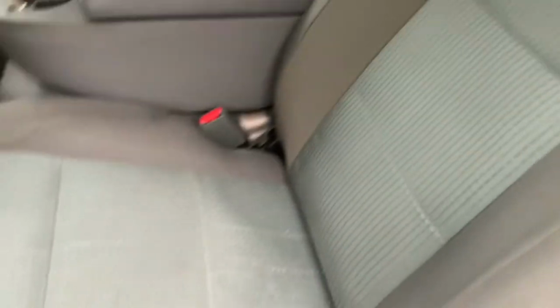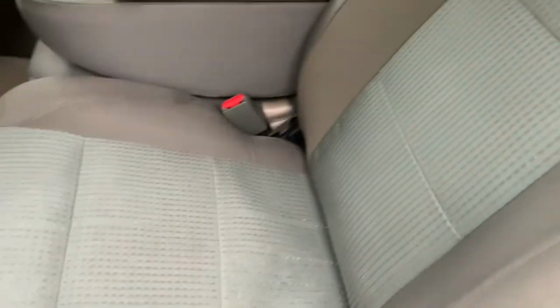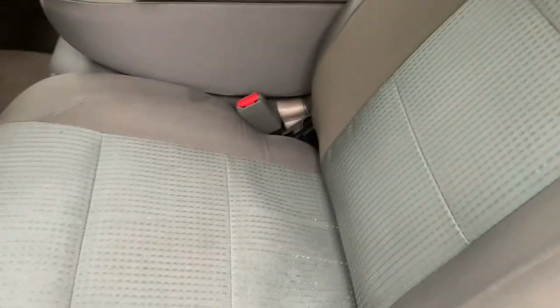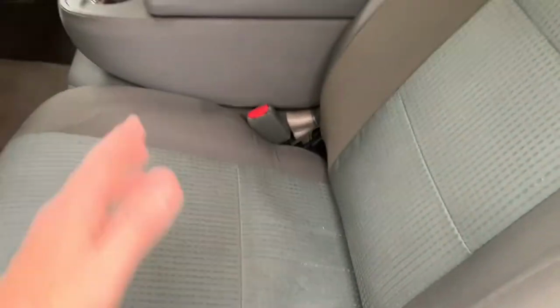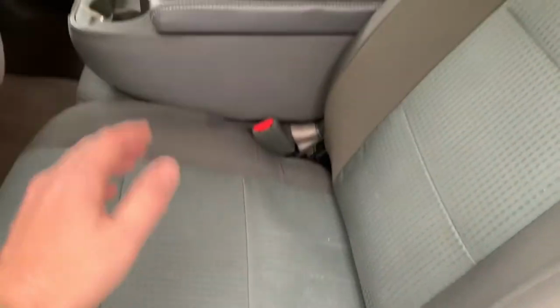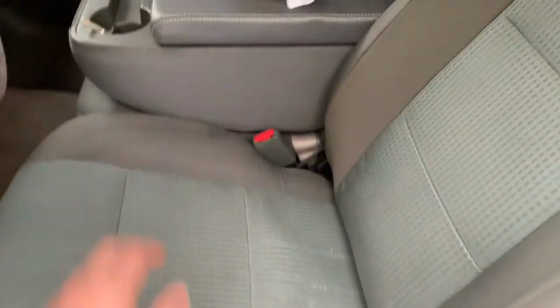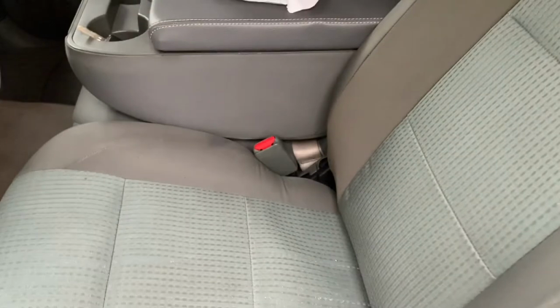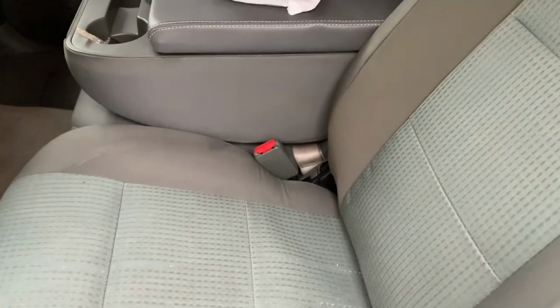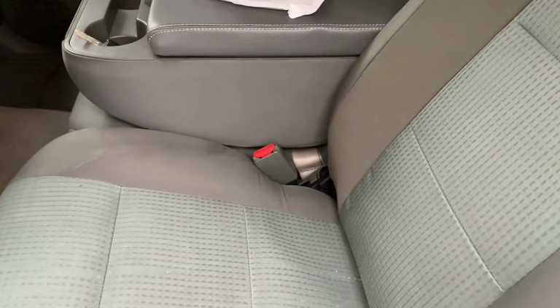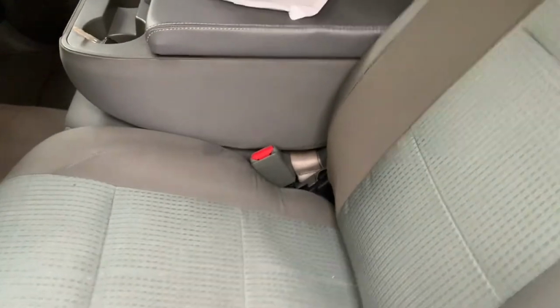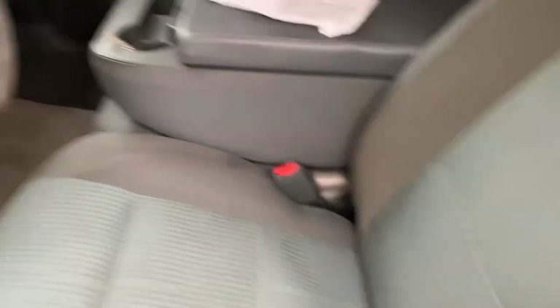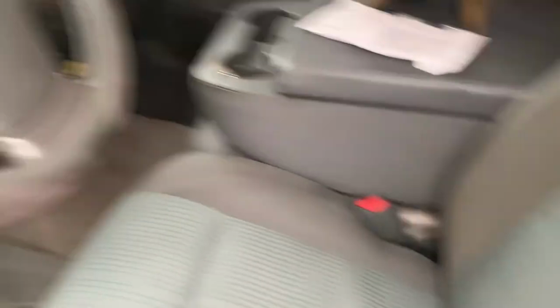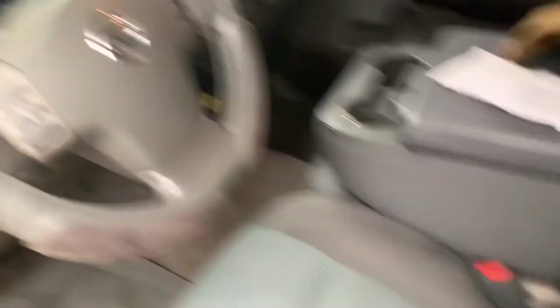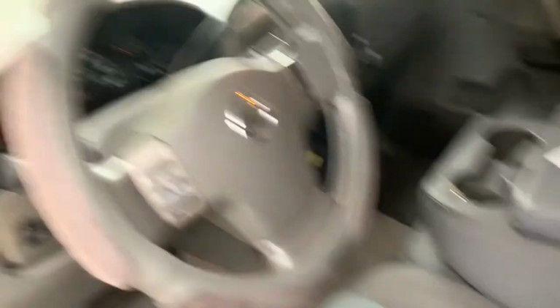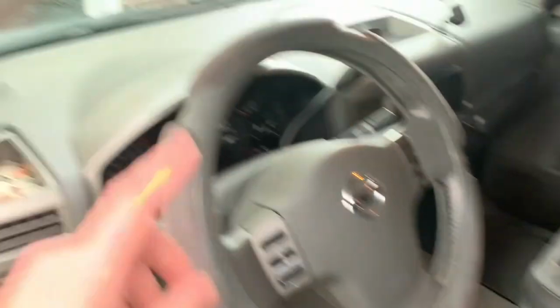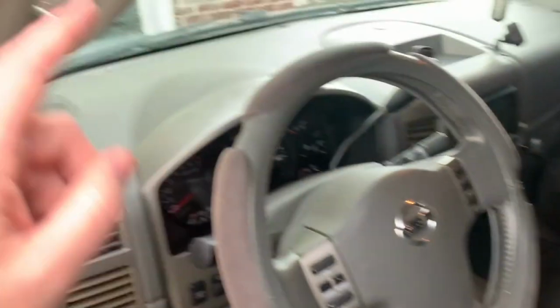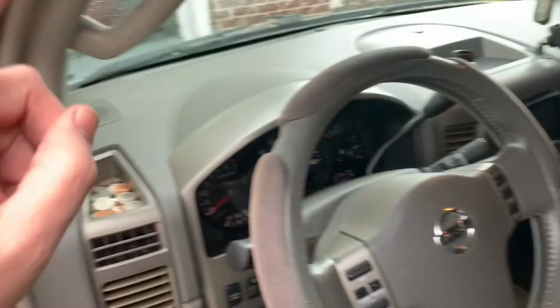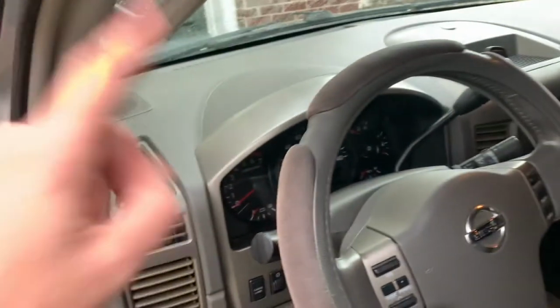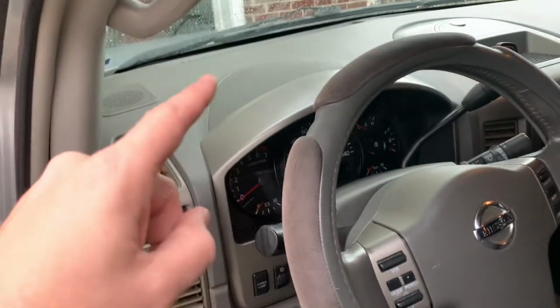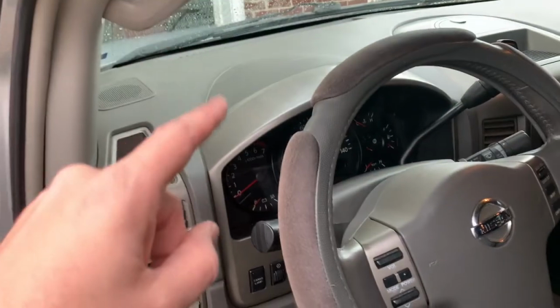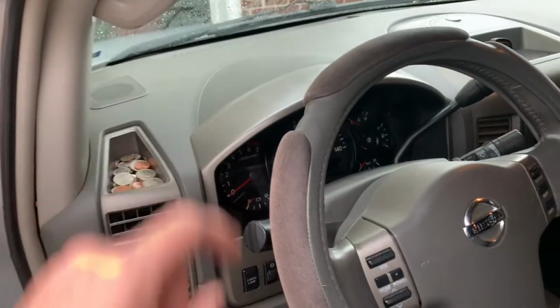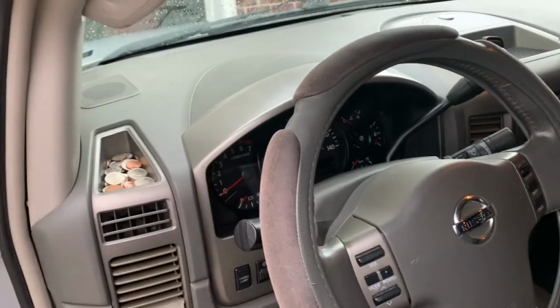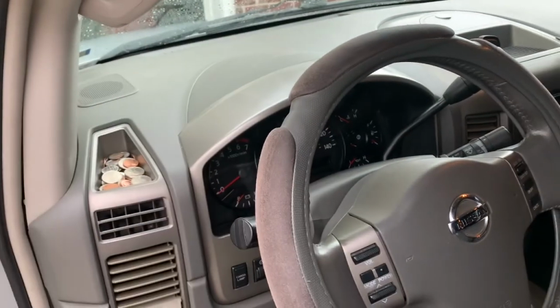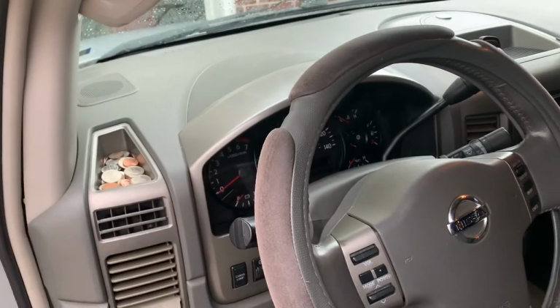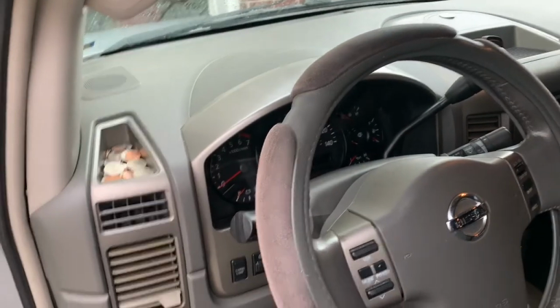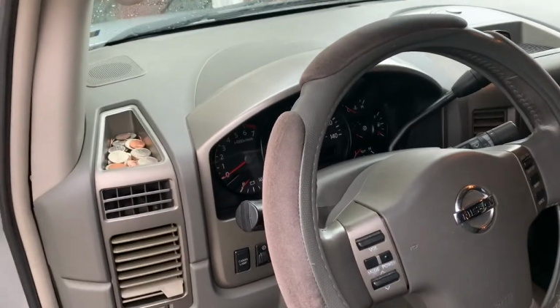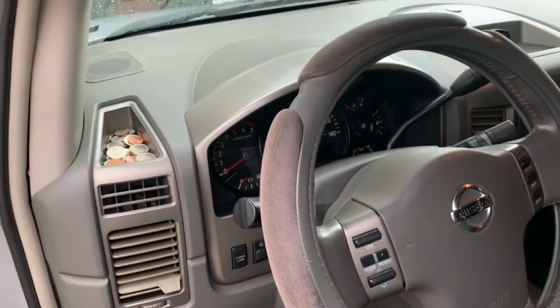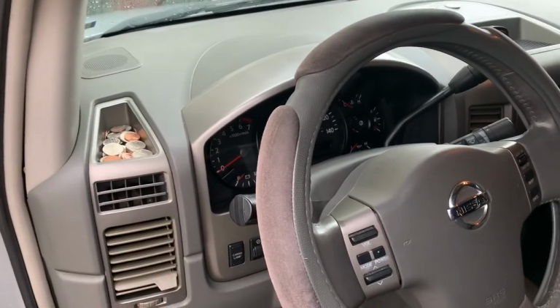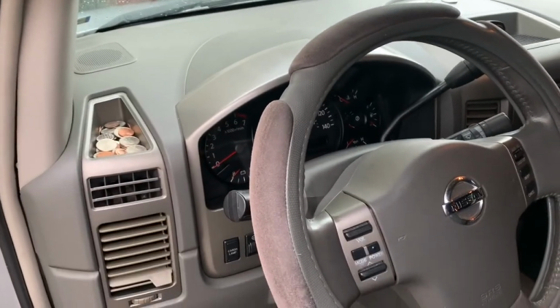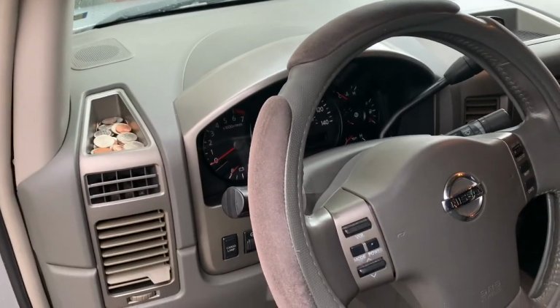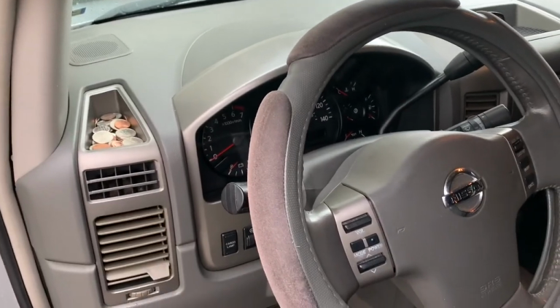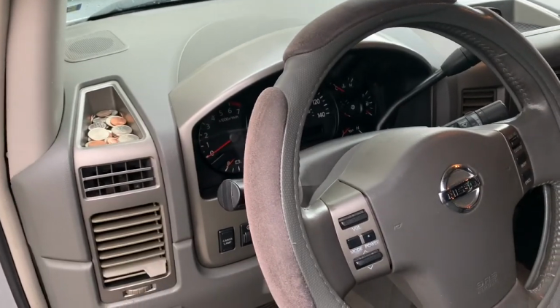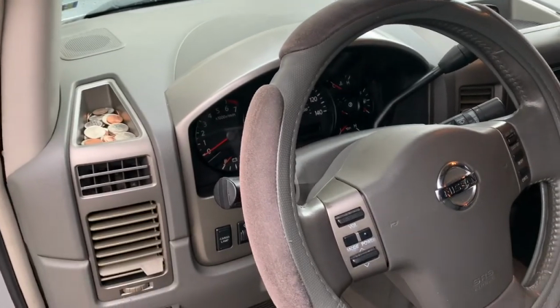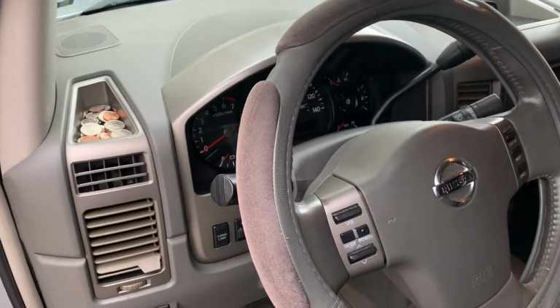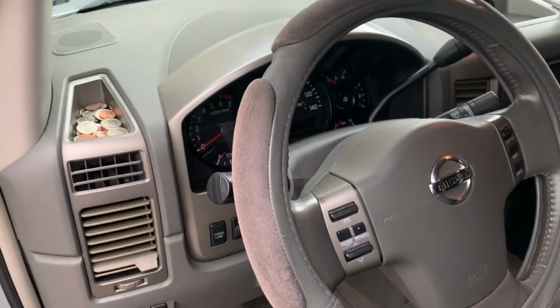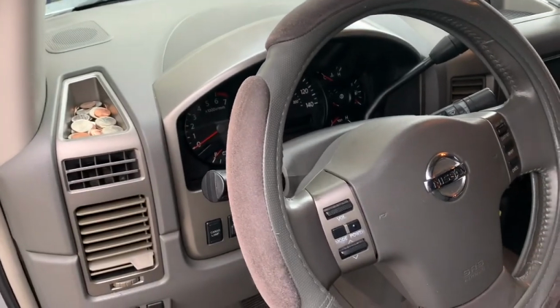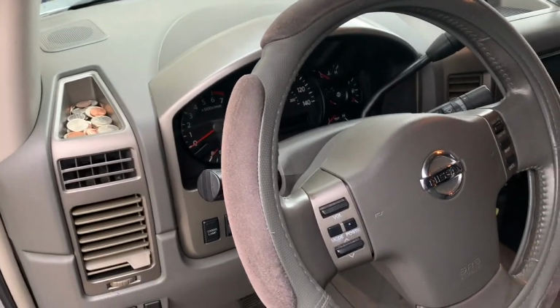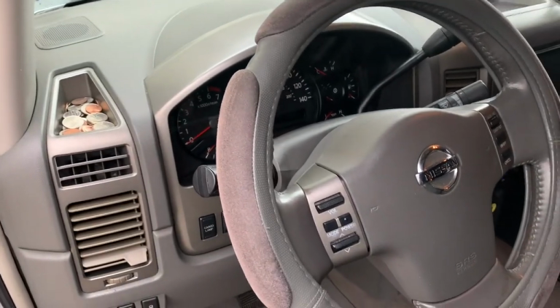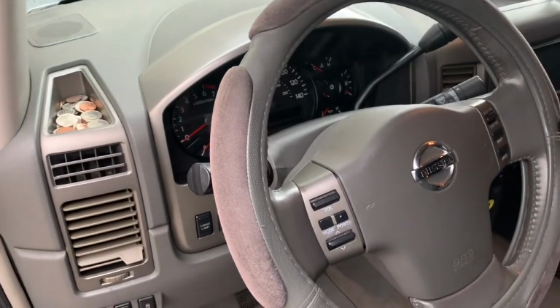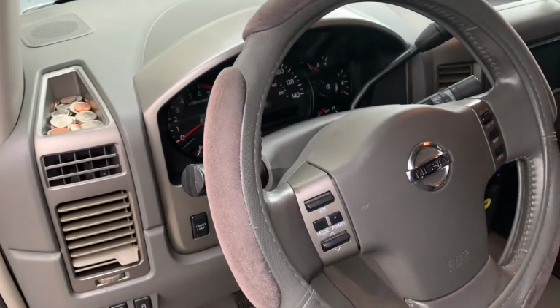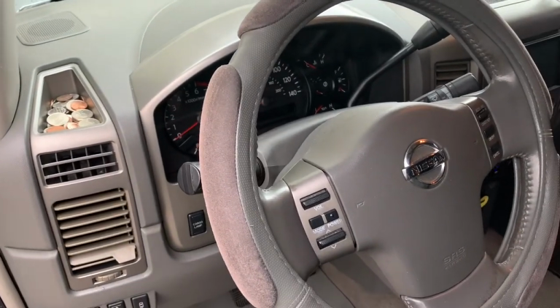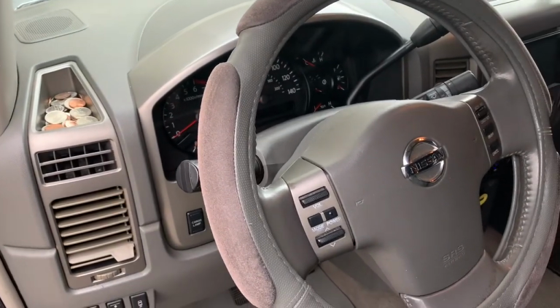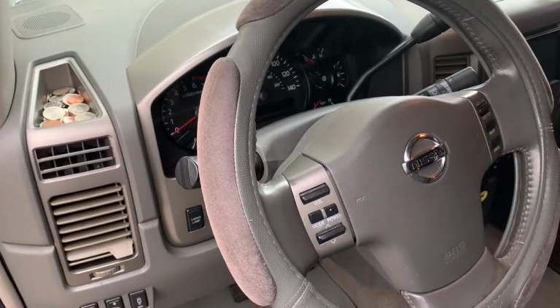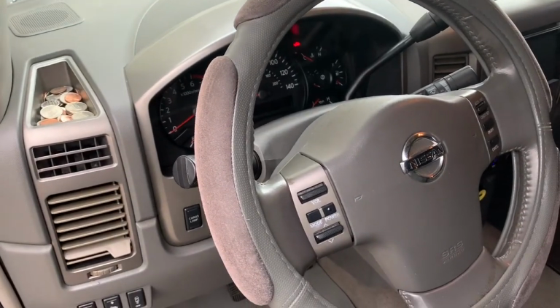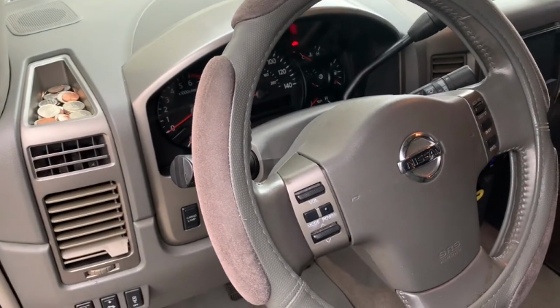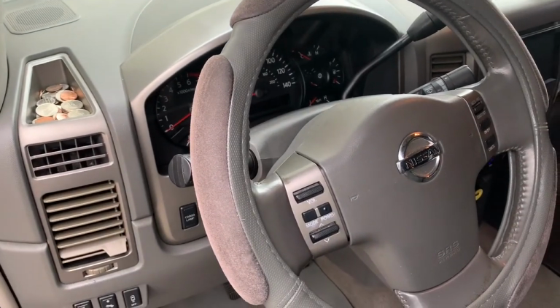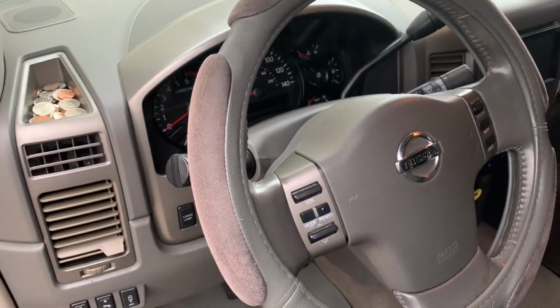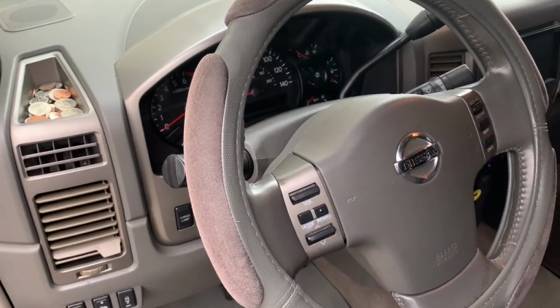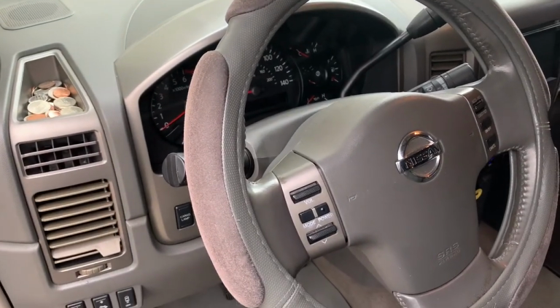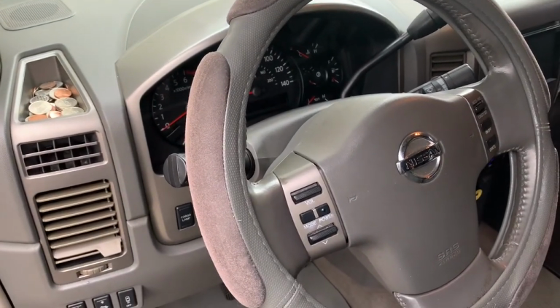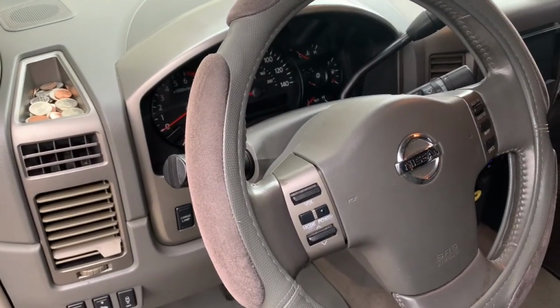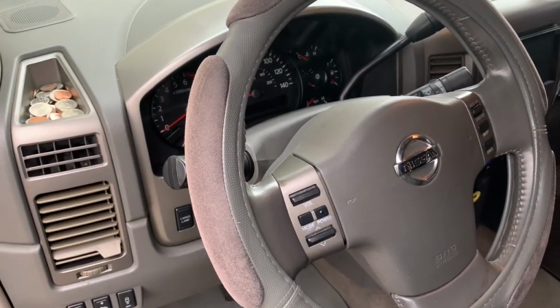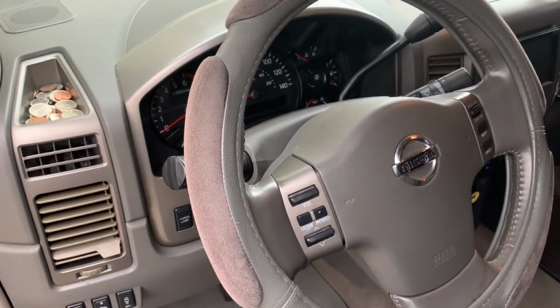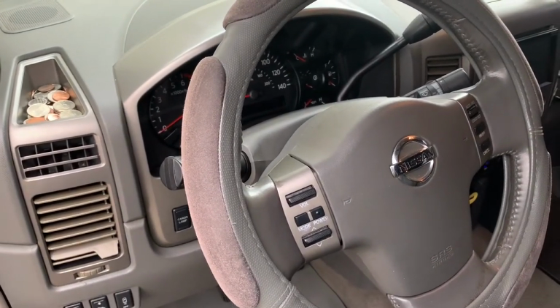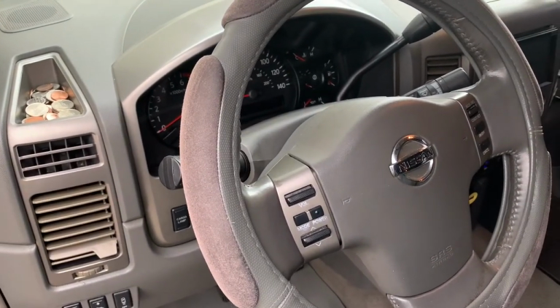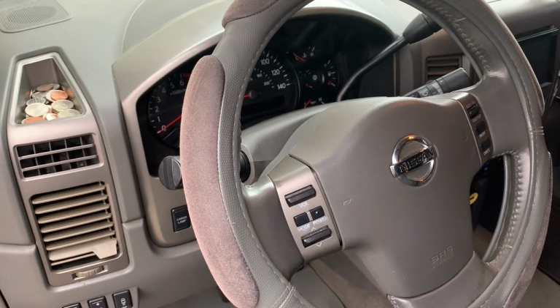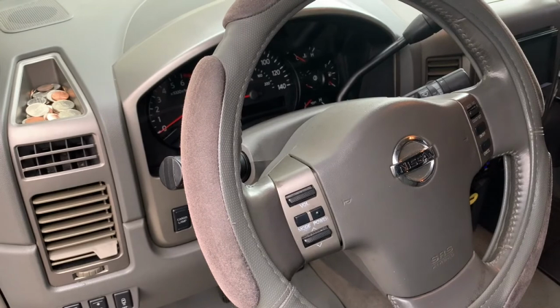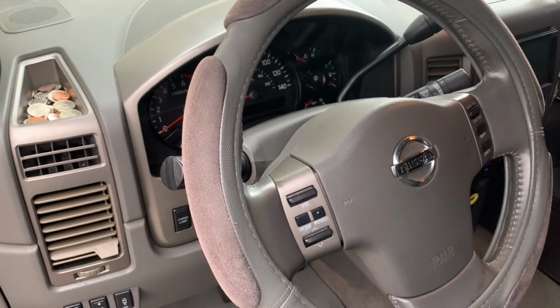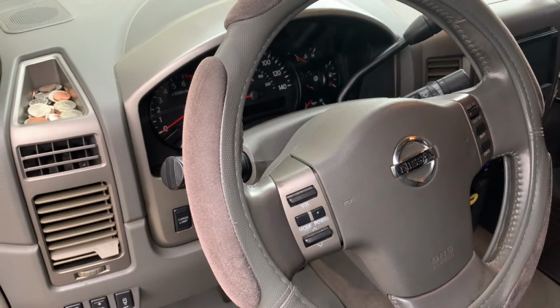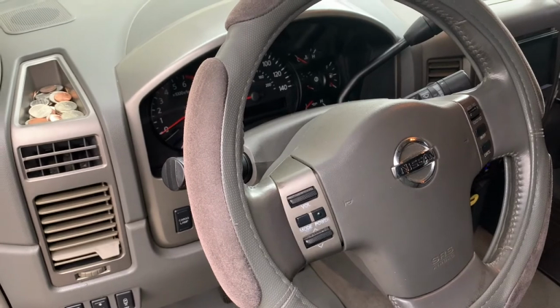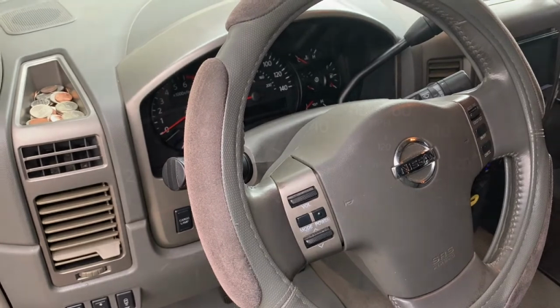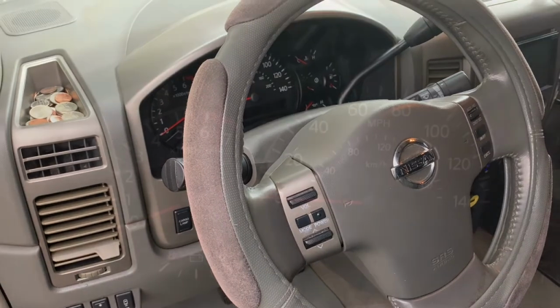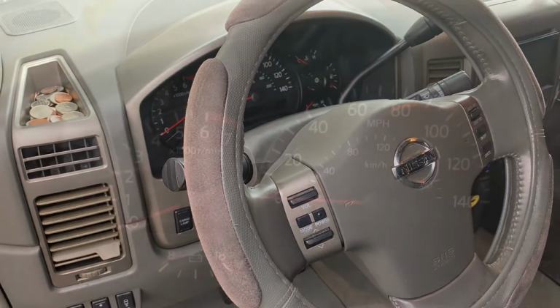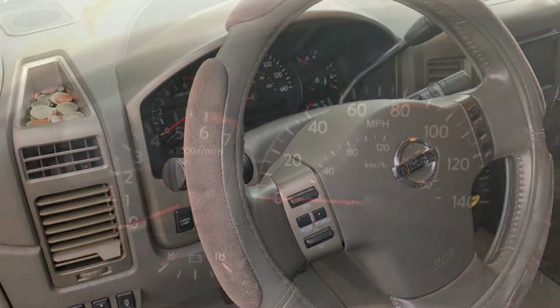So when I took the seats out, it triggered that airbag warning light. We'll go into how to reset that.